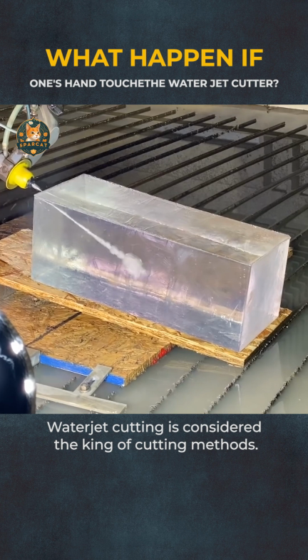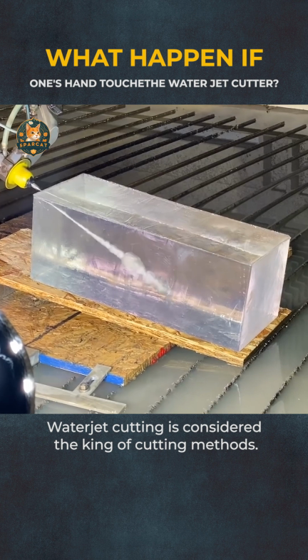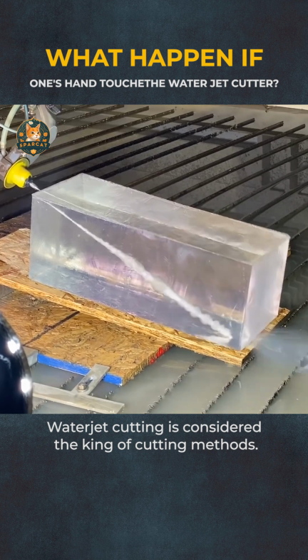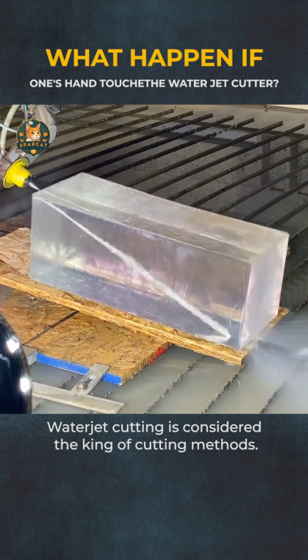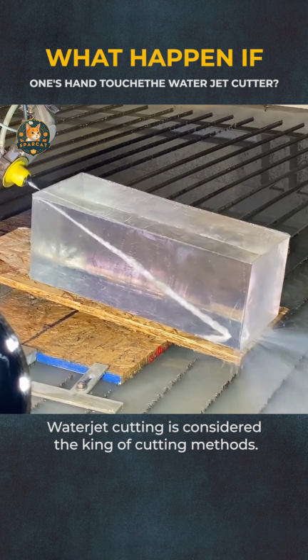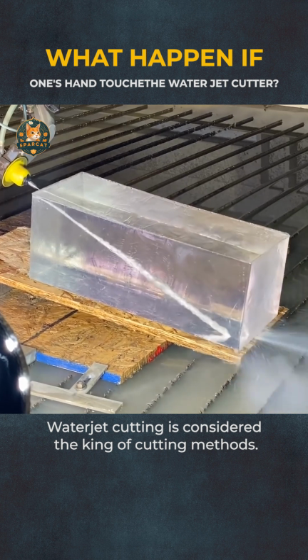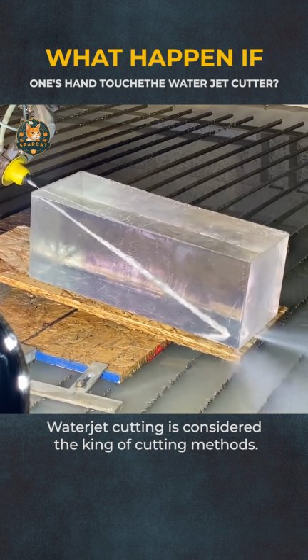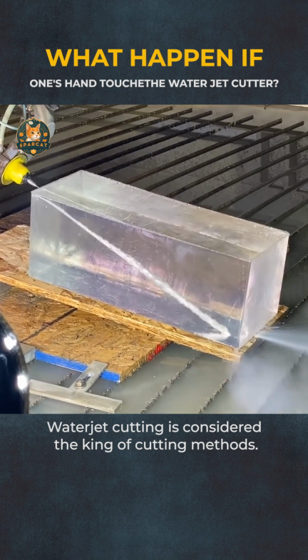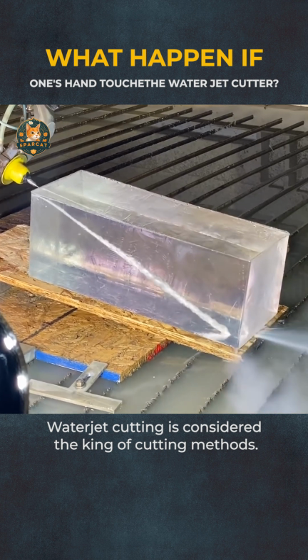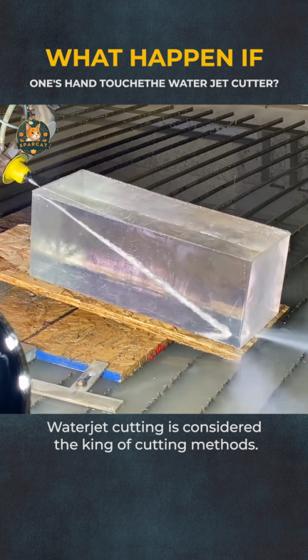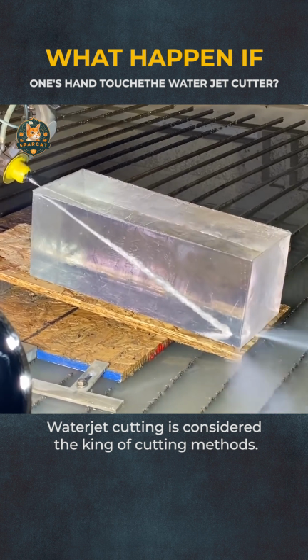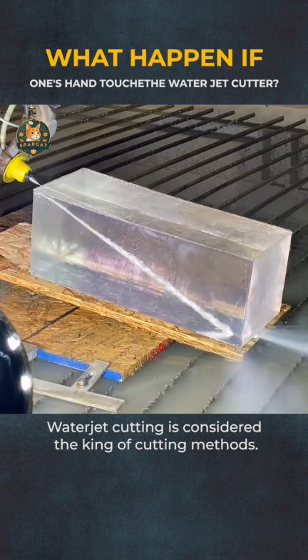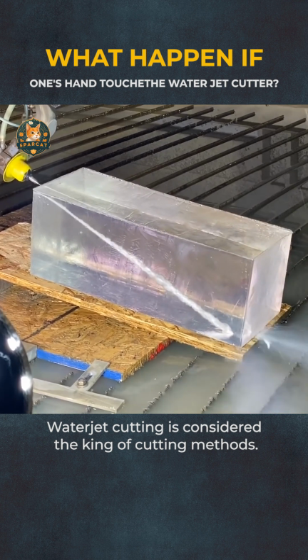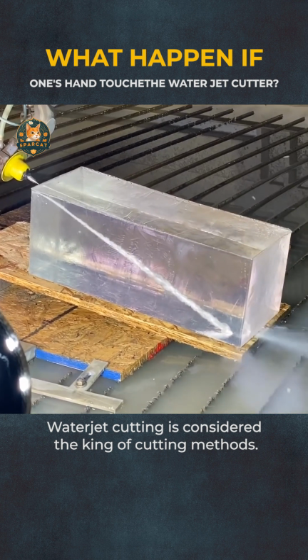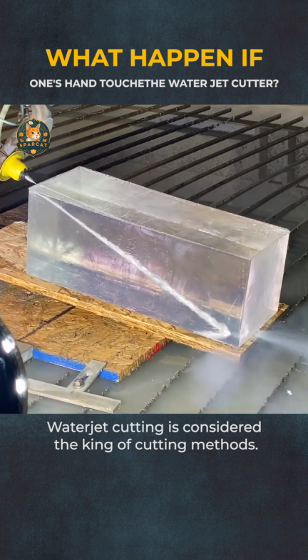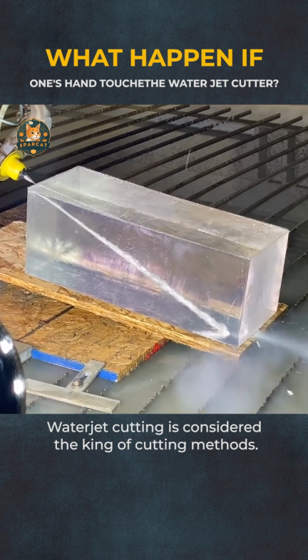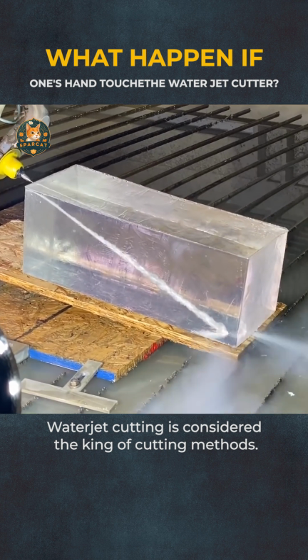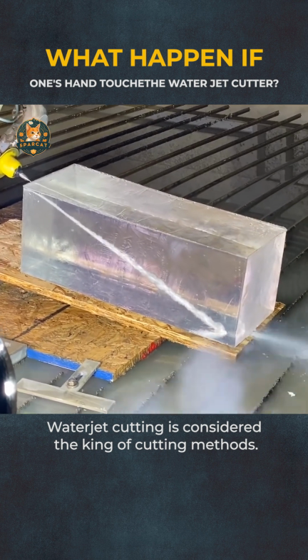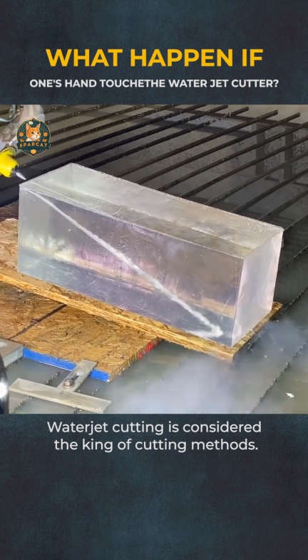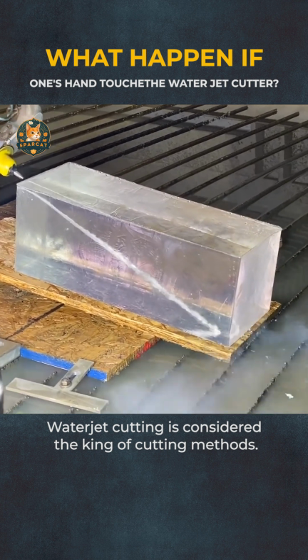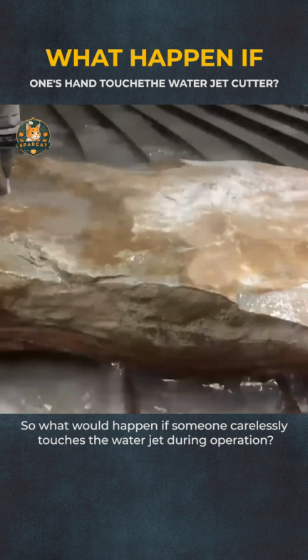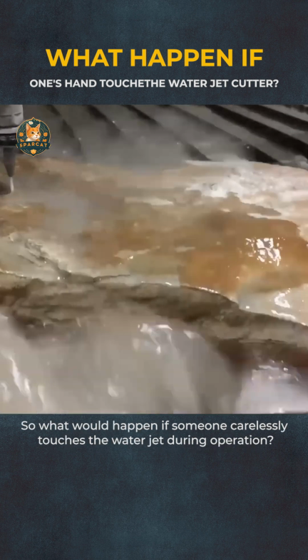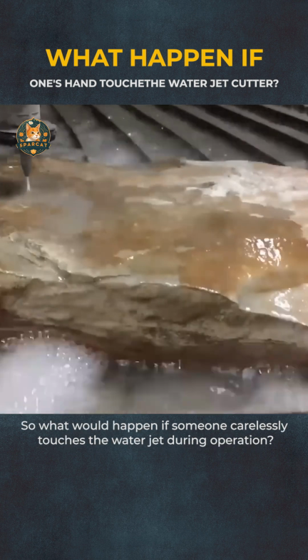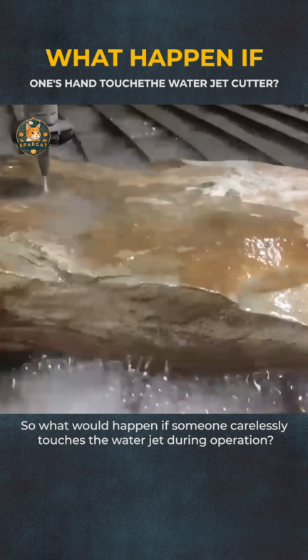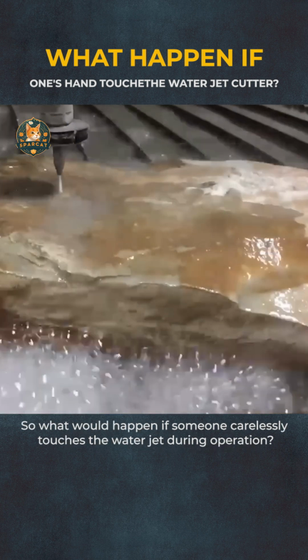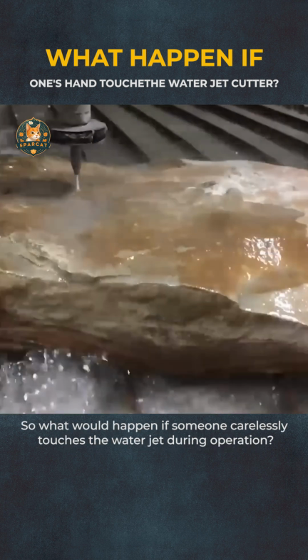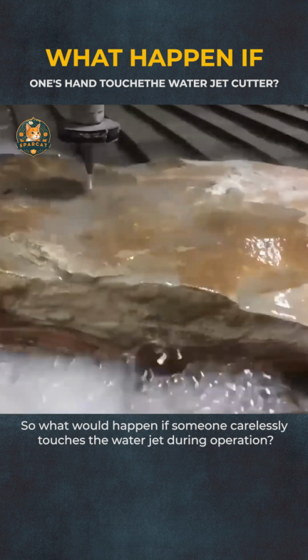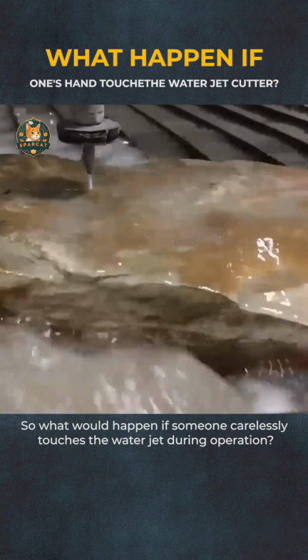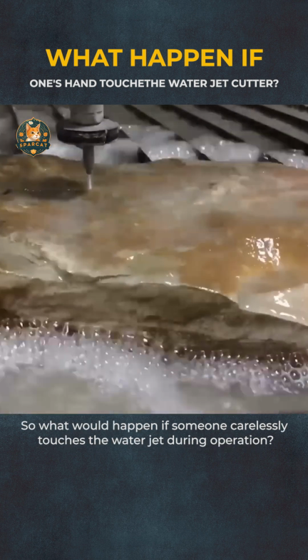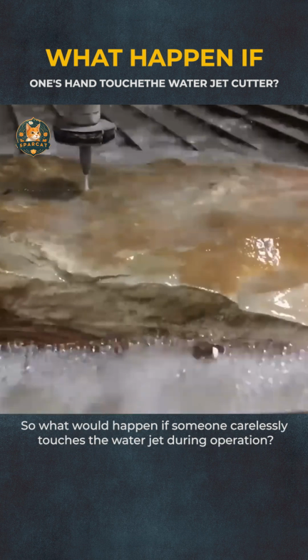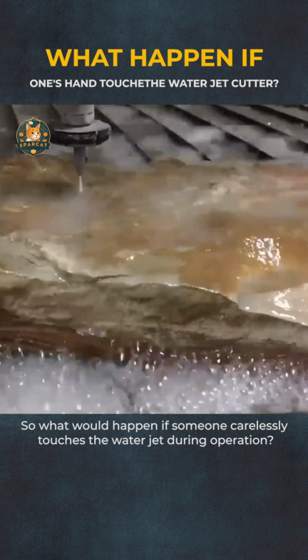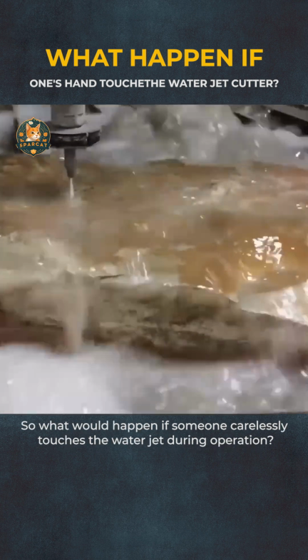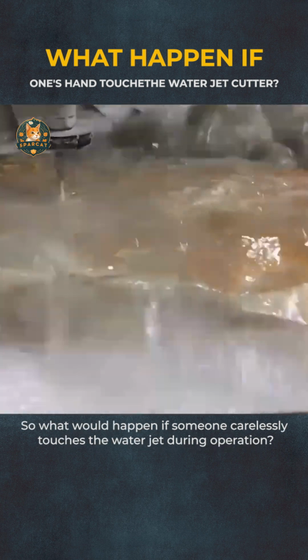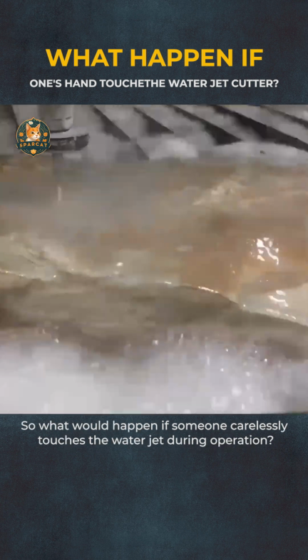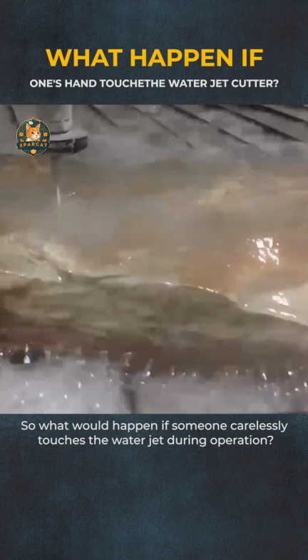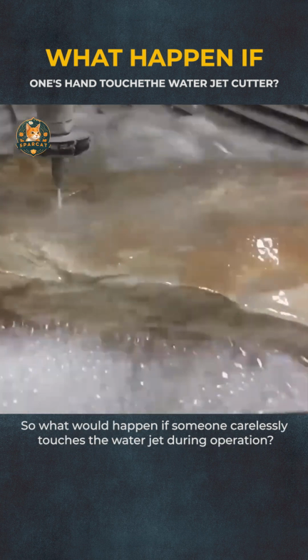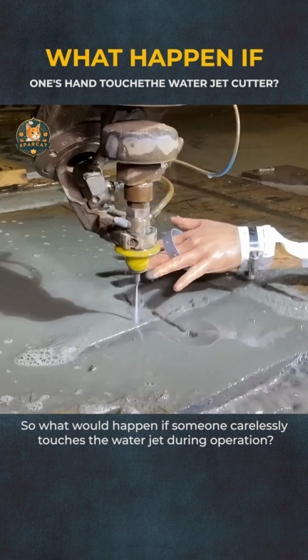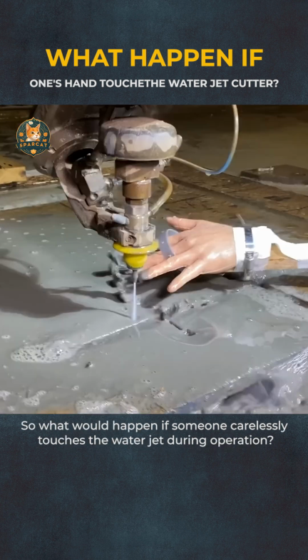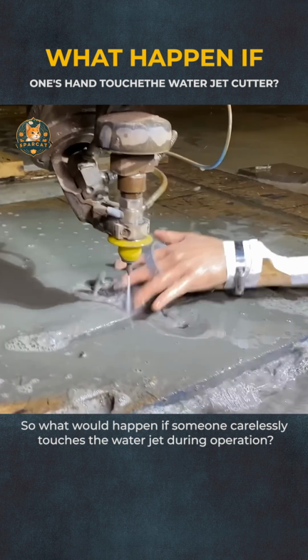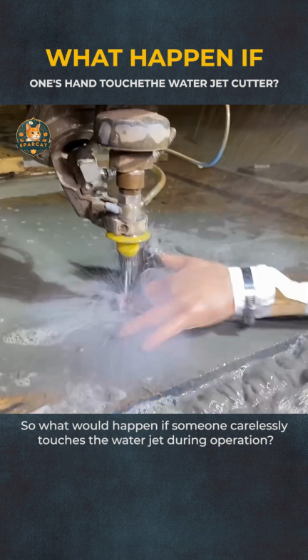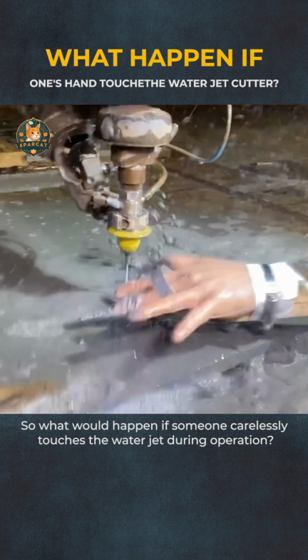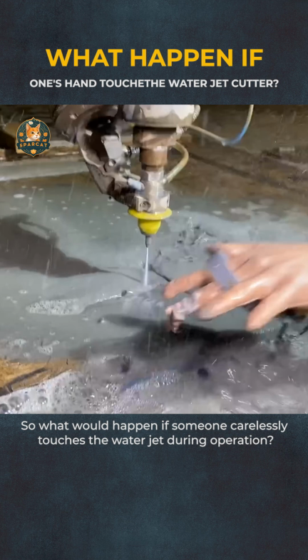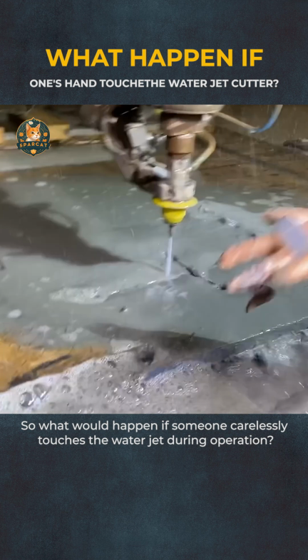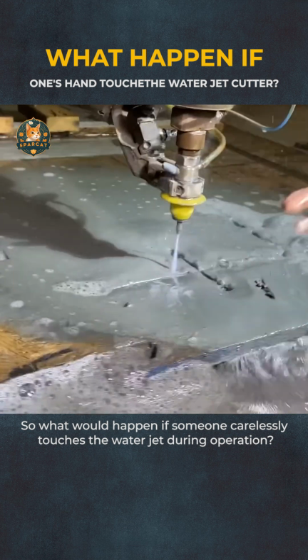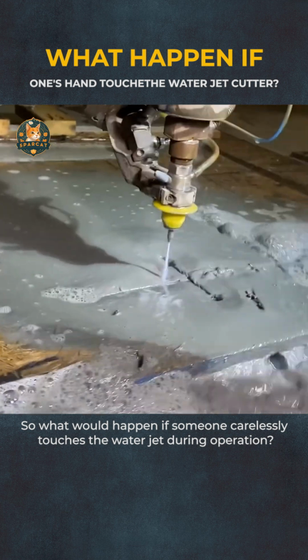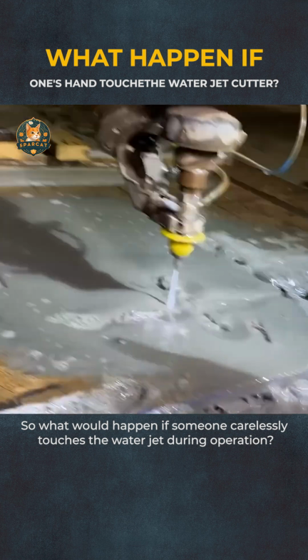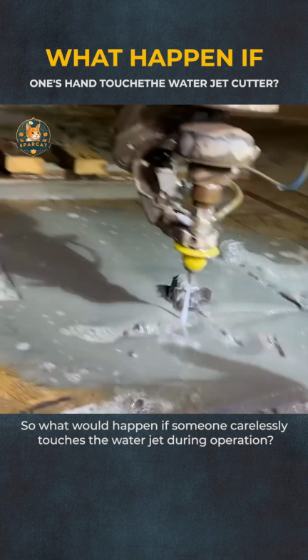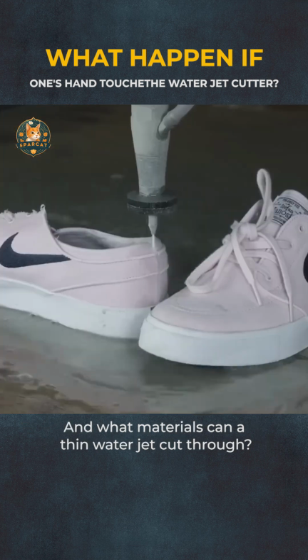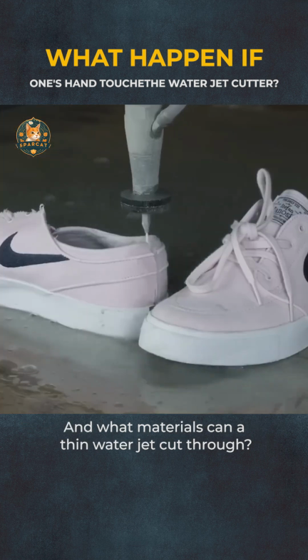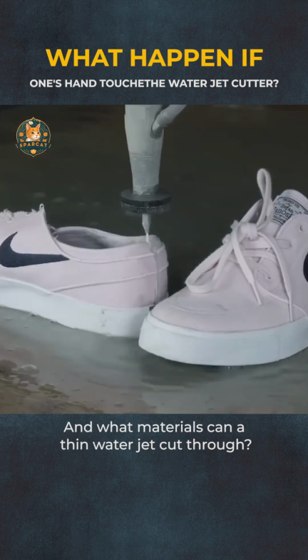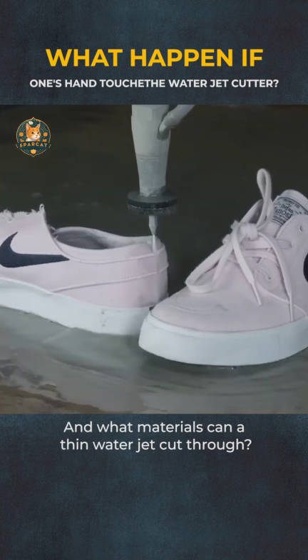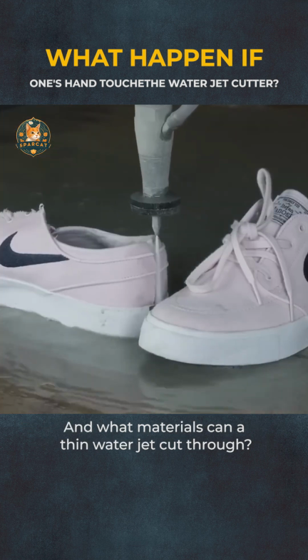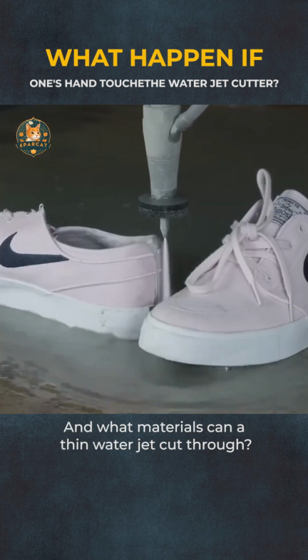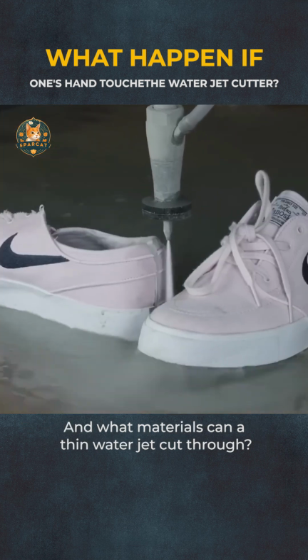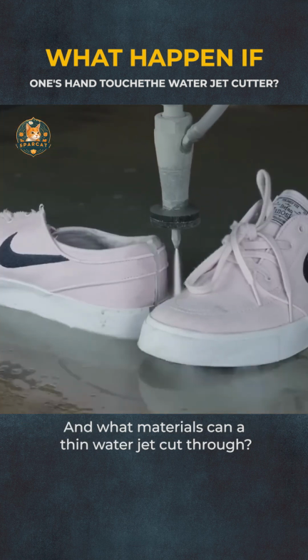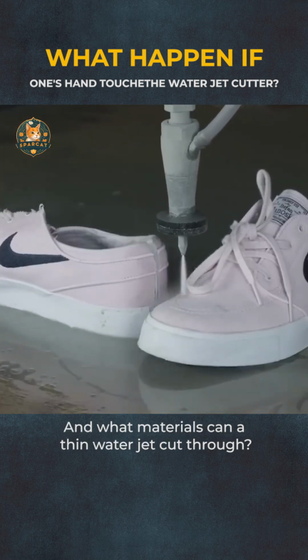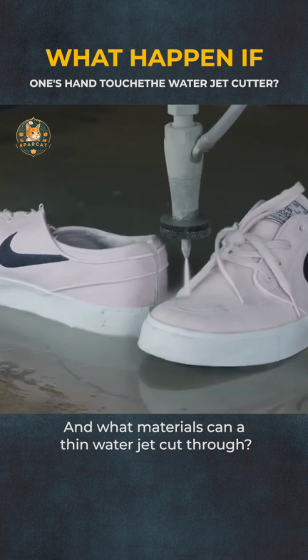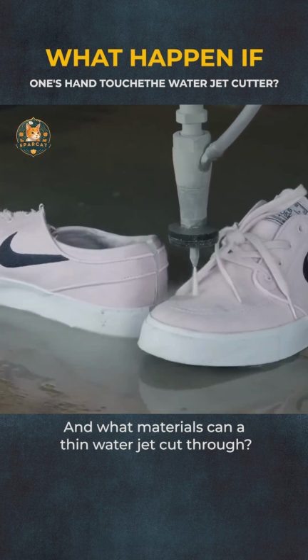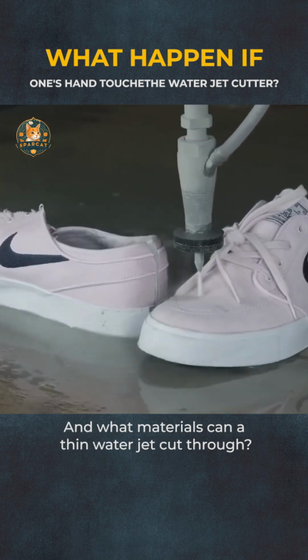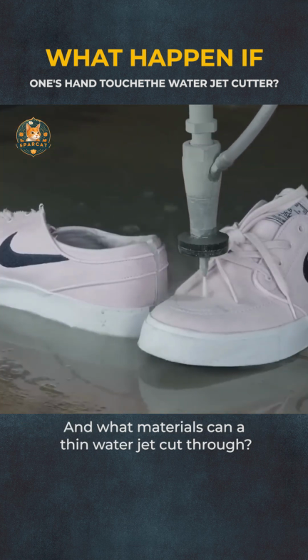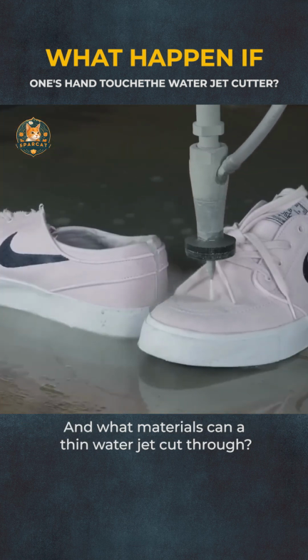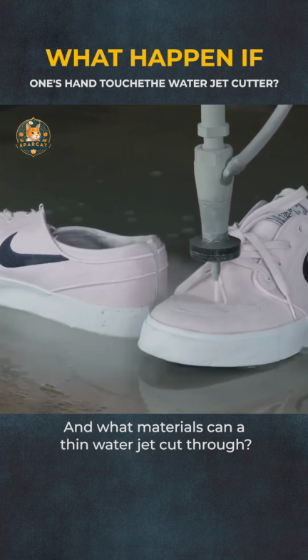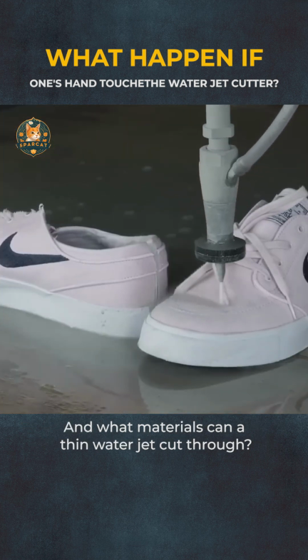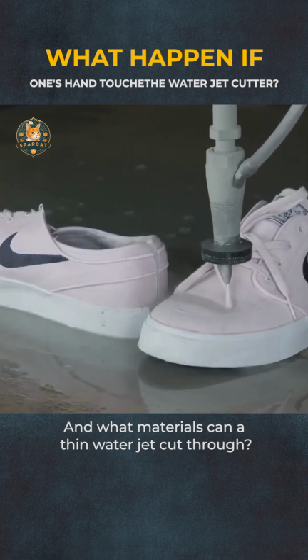Waterjet cutting is considered the king of cutting methods. So what would happen if someone carelessly touches the waterjet during operation? And what materials can a thin waterjet cut through?